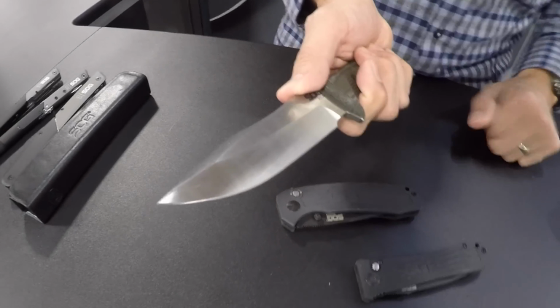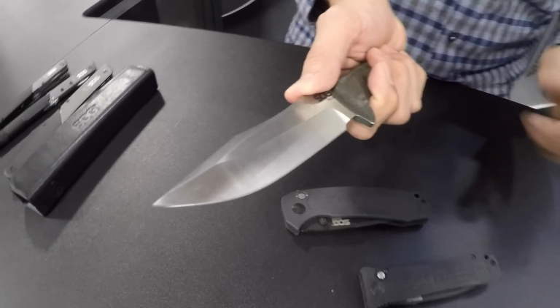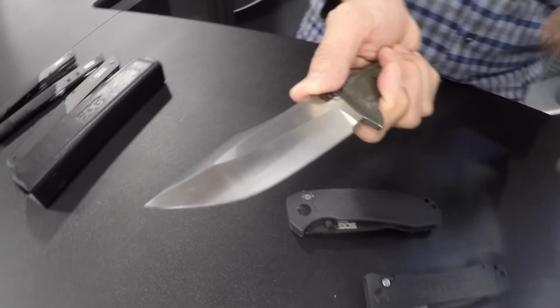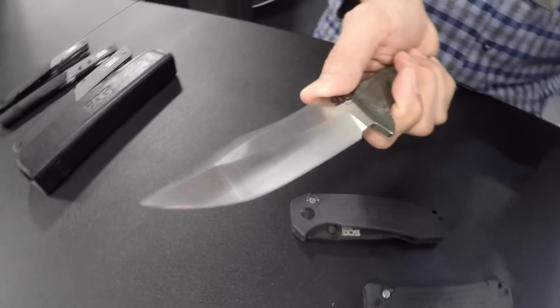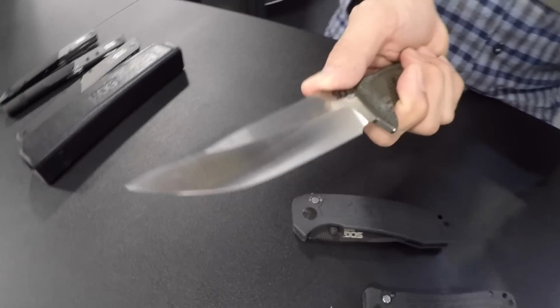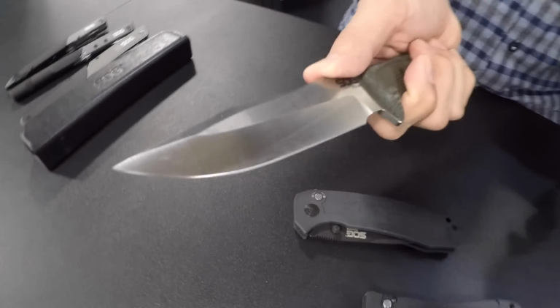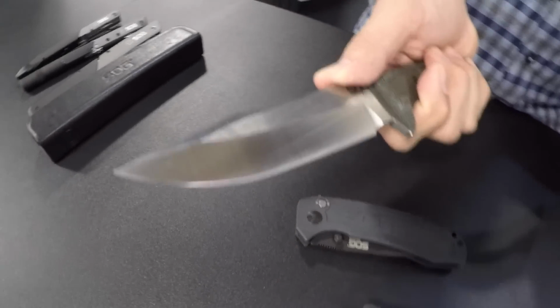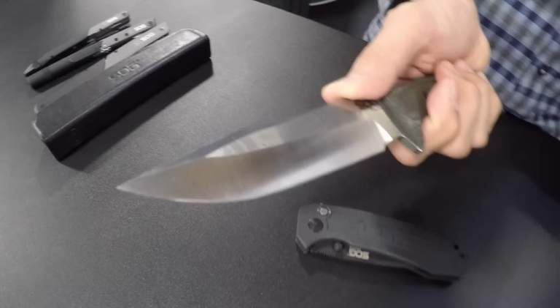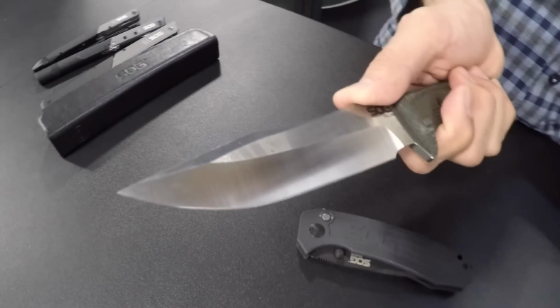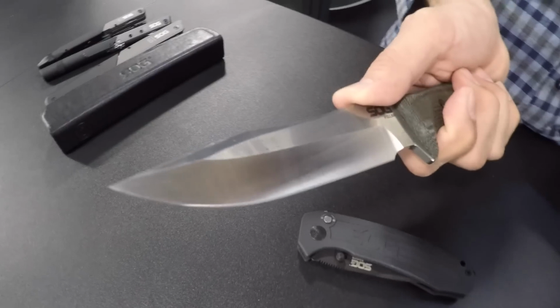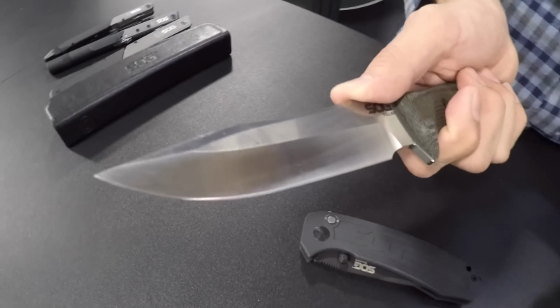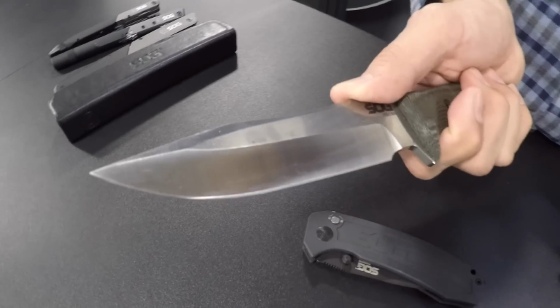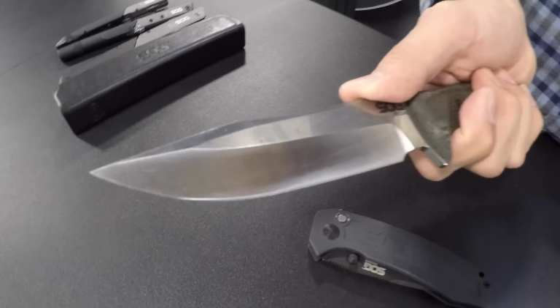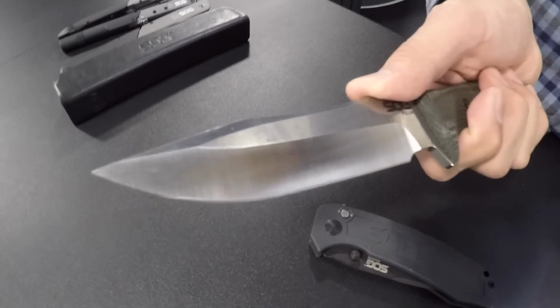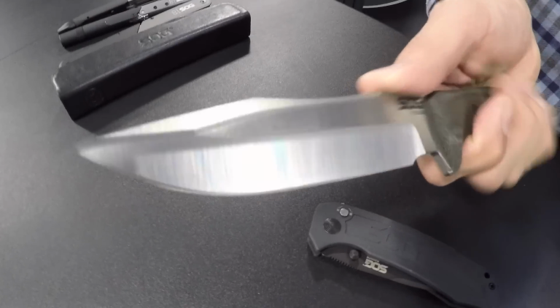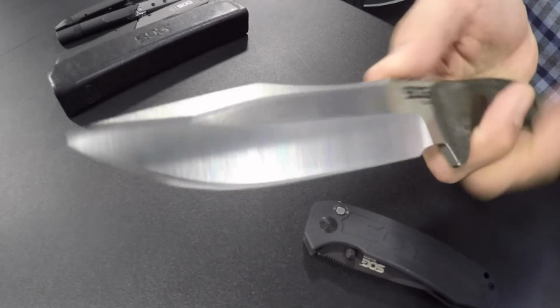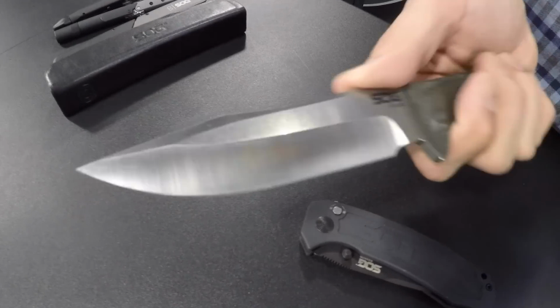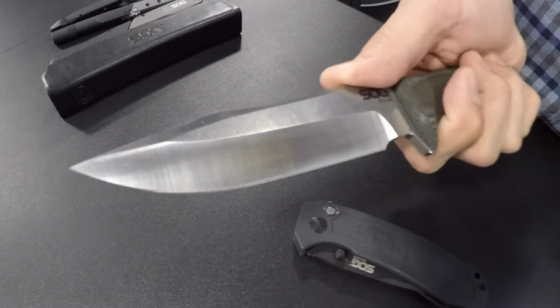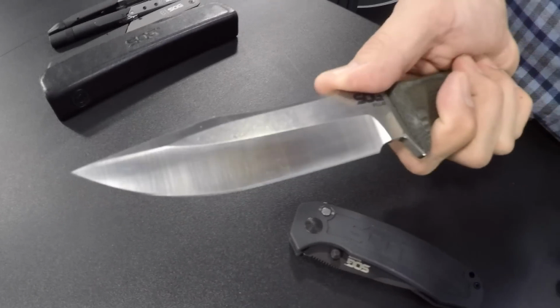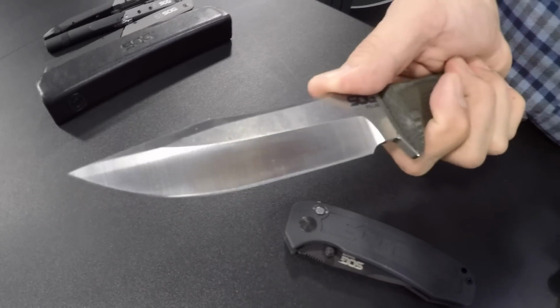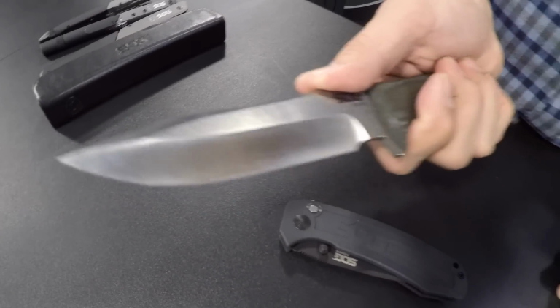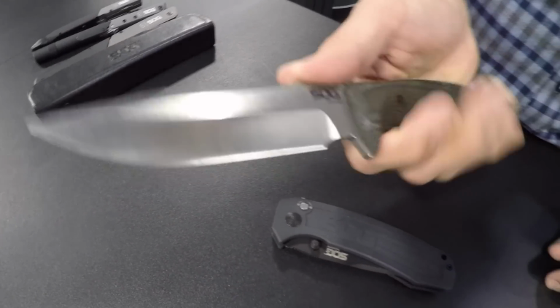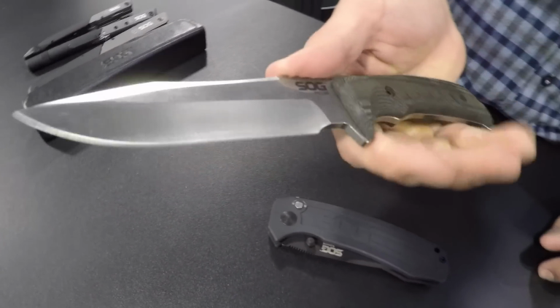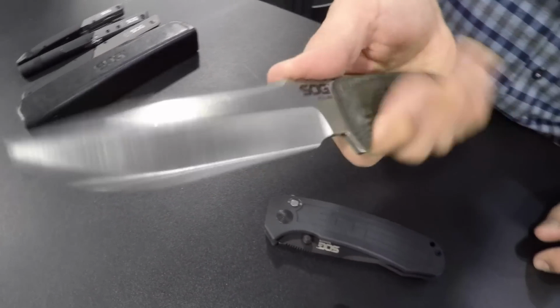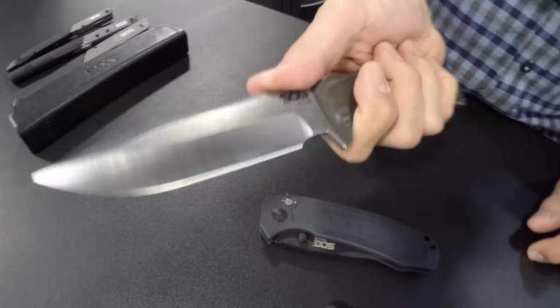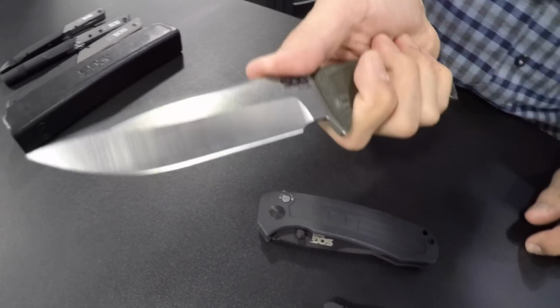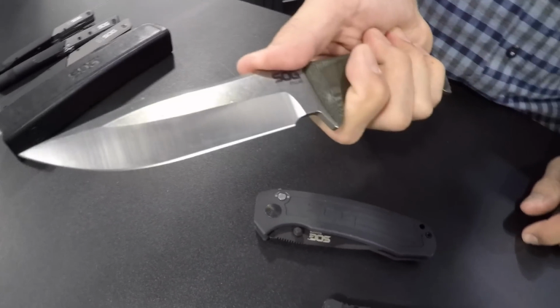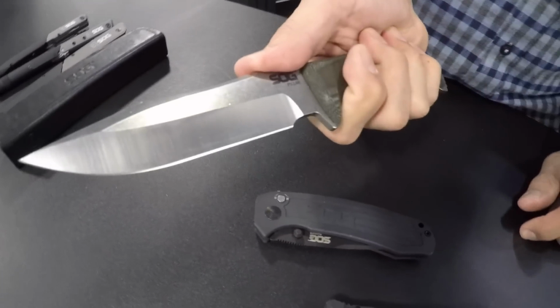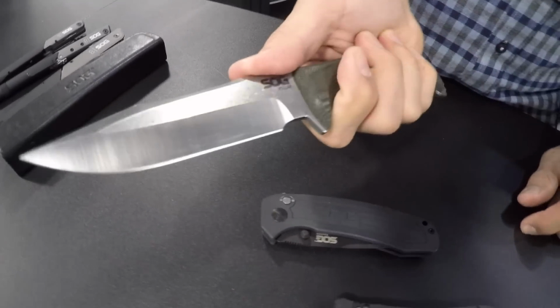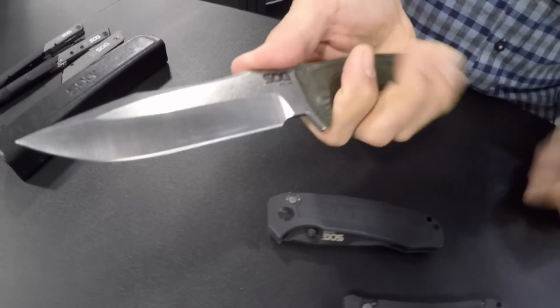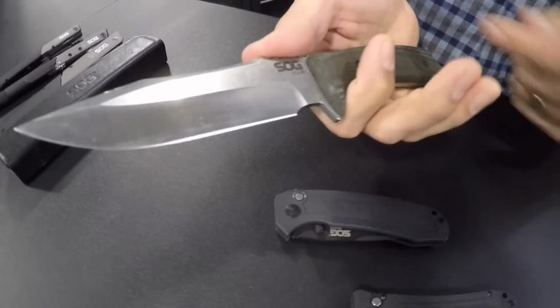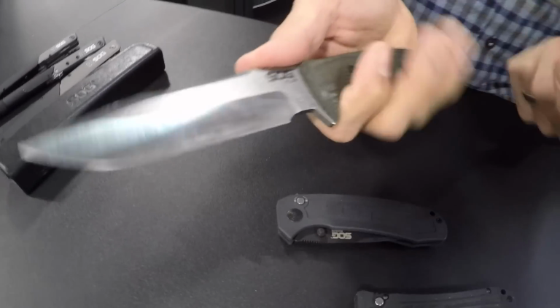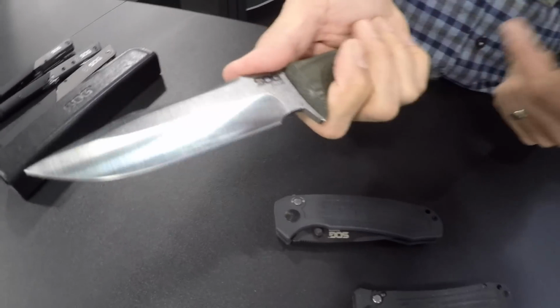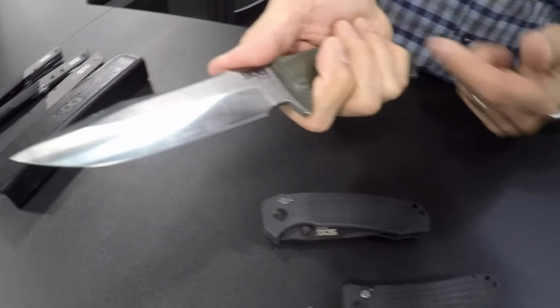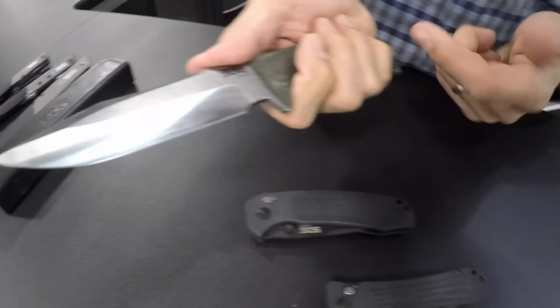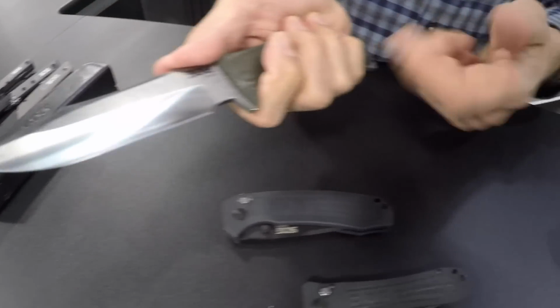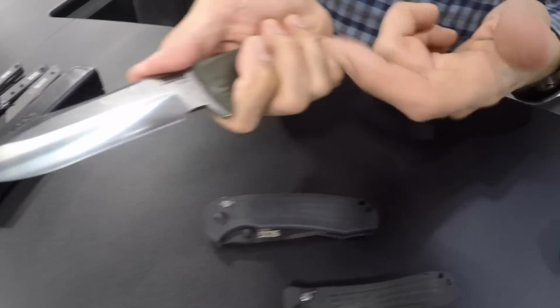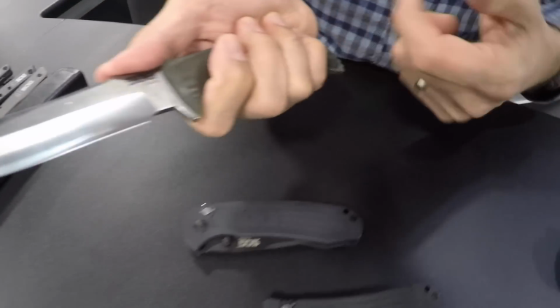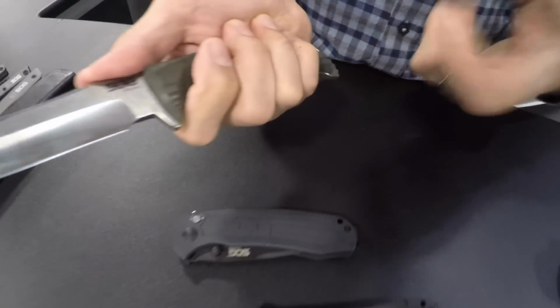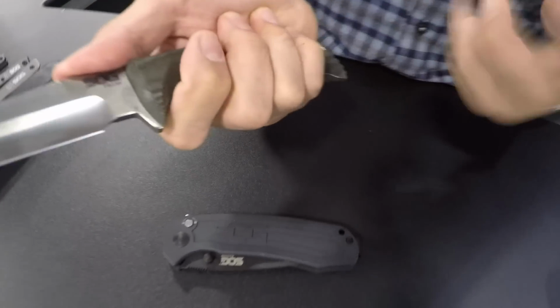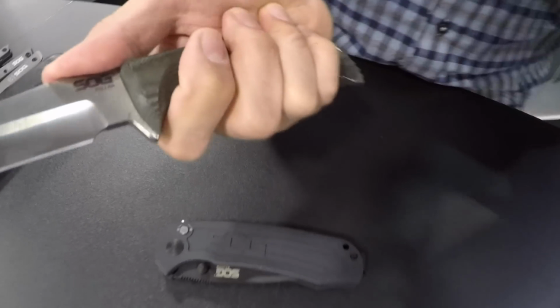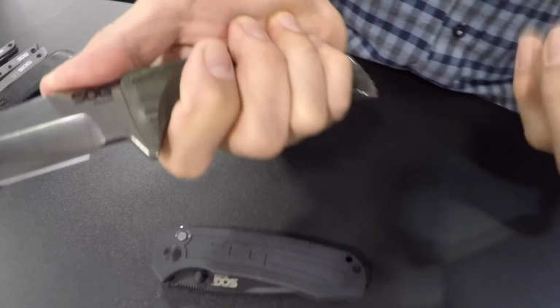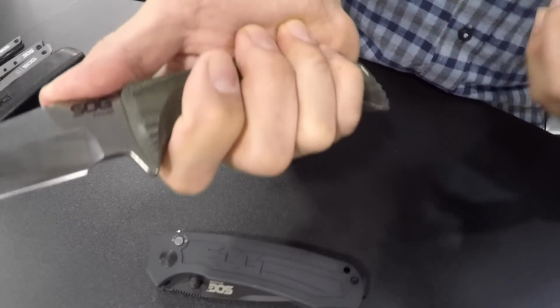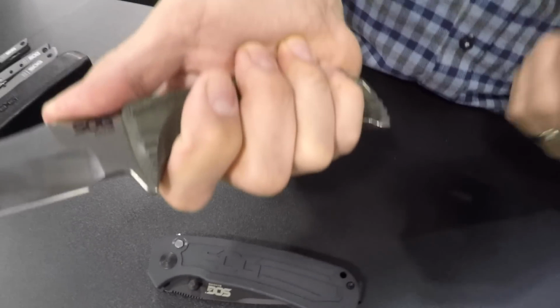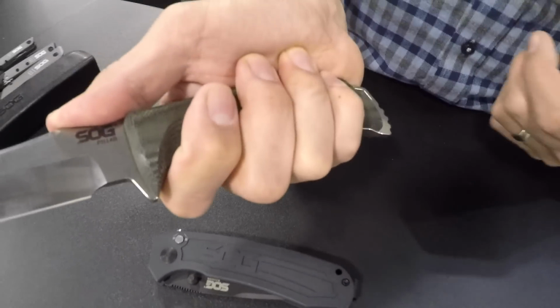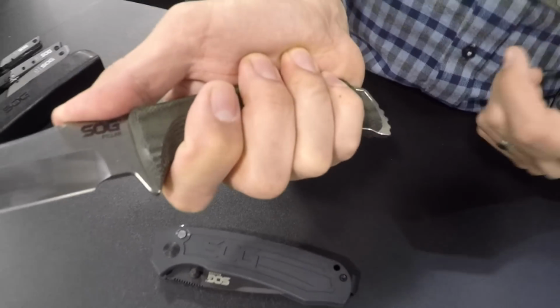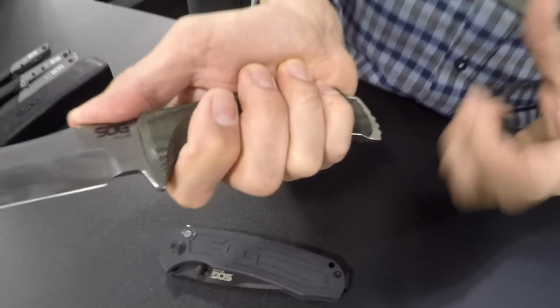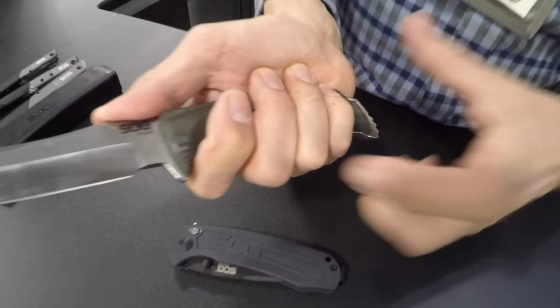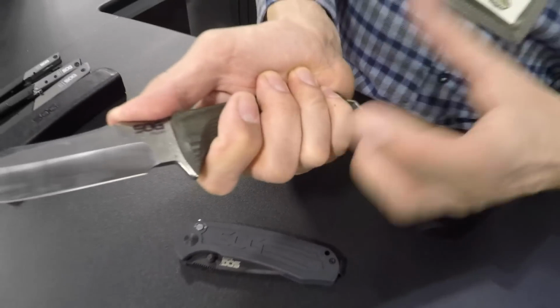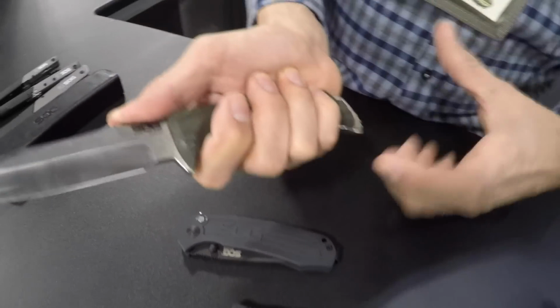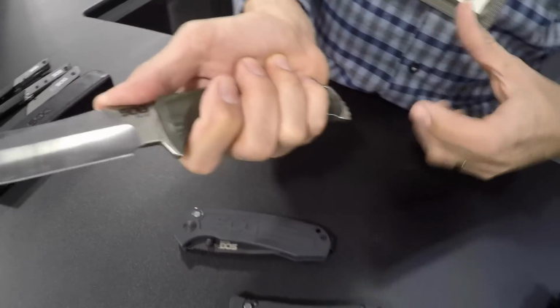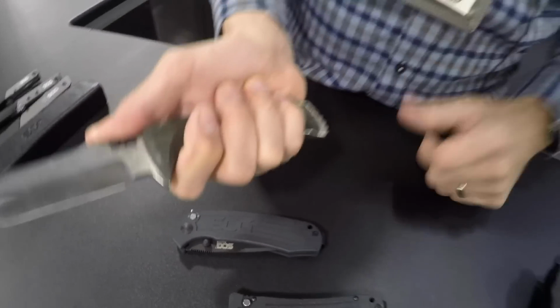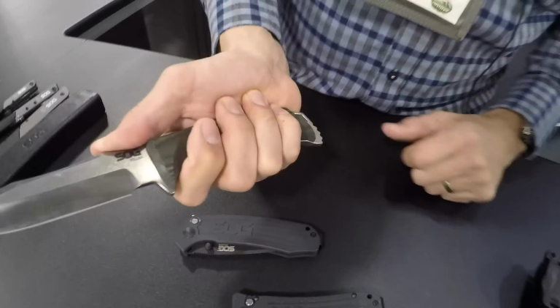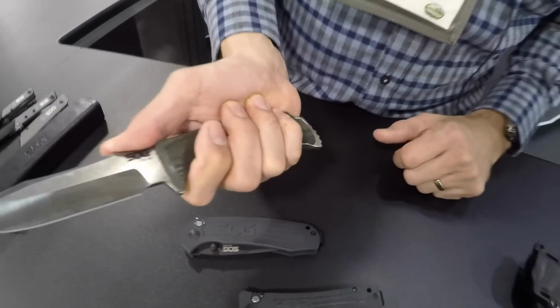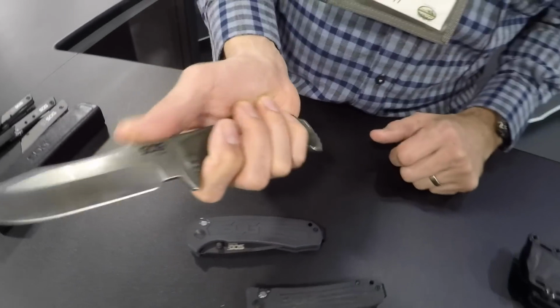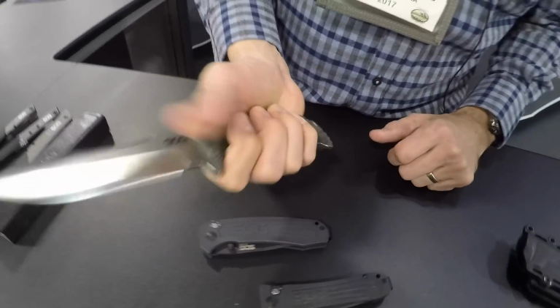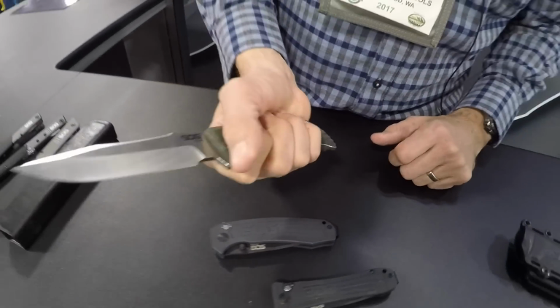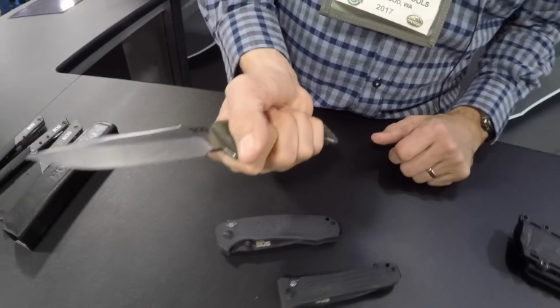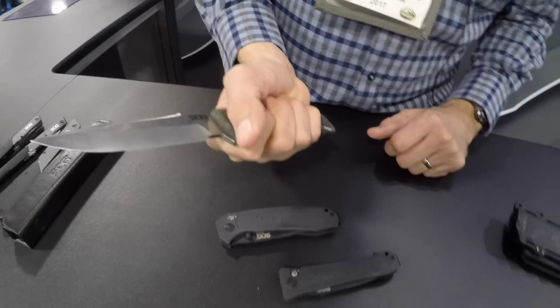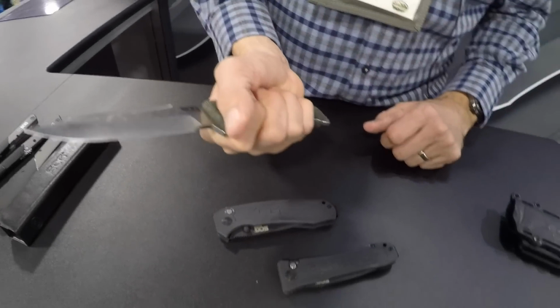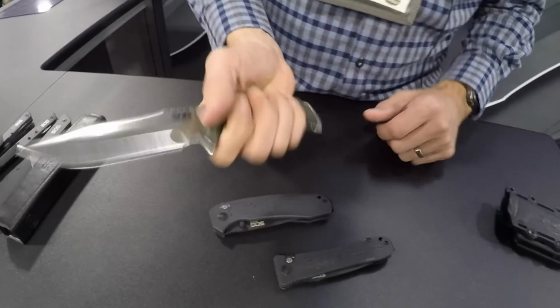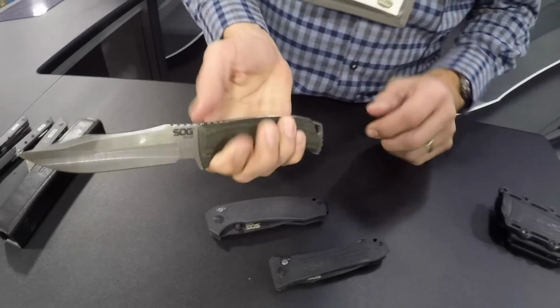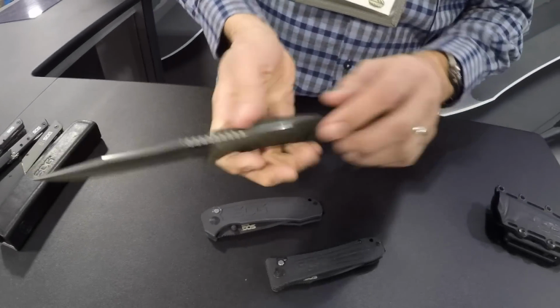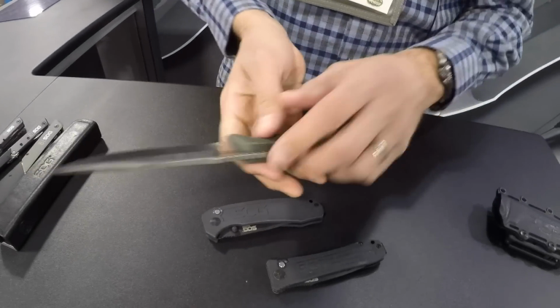I forget the exact dimensions right in there, but it's got a really nice grip. I've got slightly smaller hands, but for guys with big hands it's definitely a knife you want to check out.